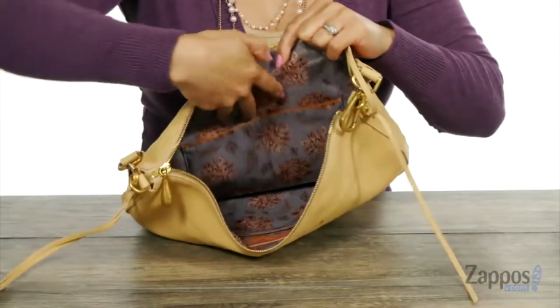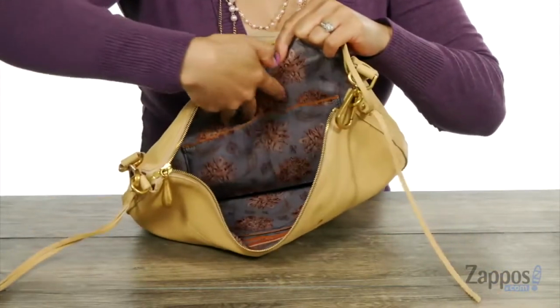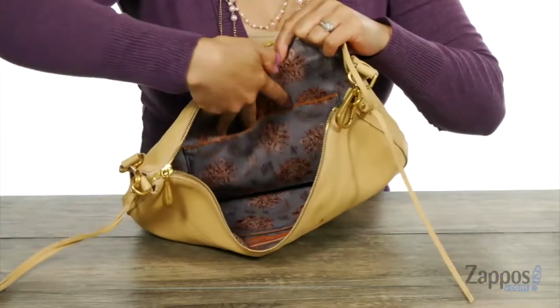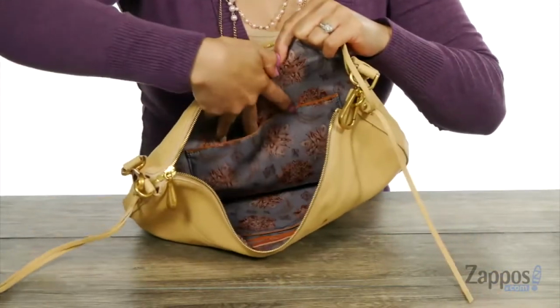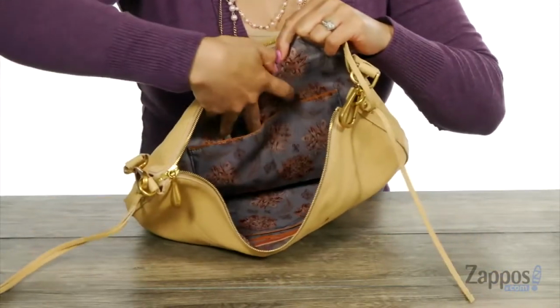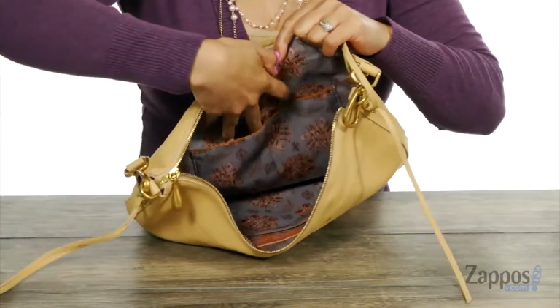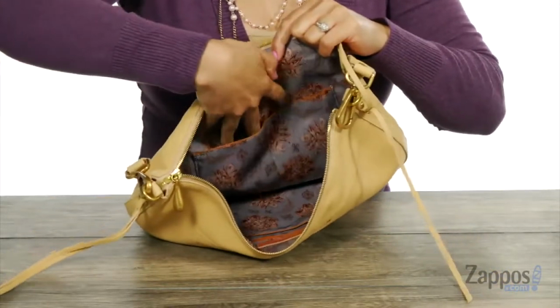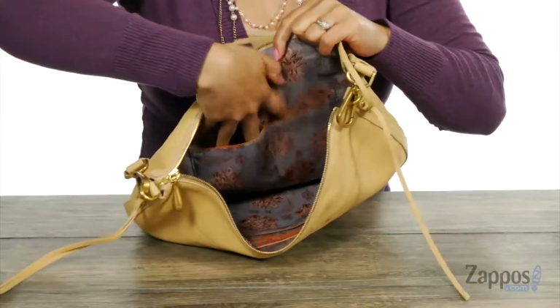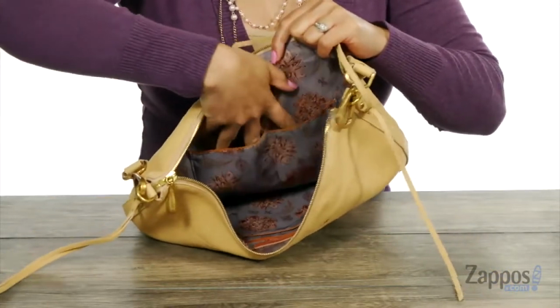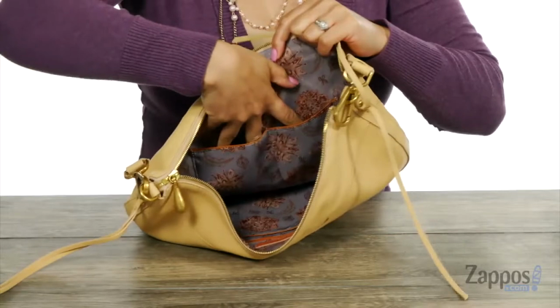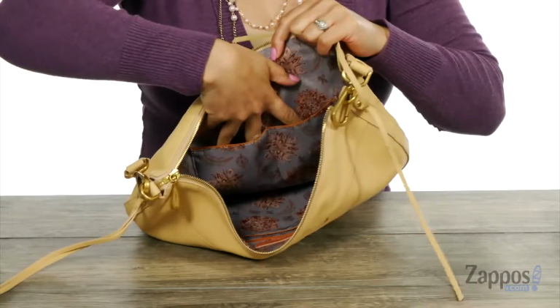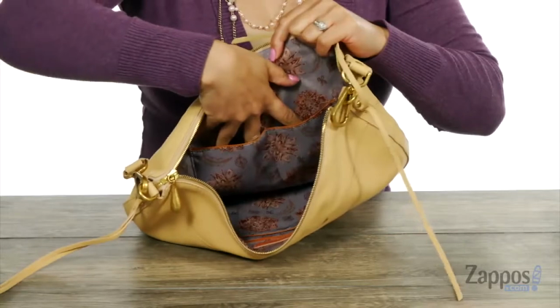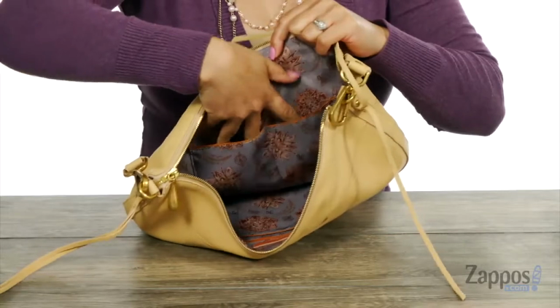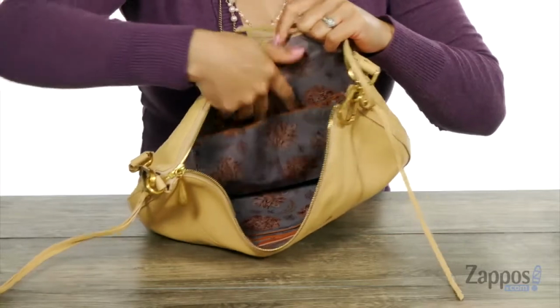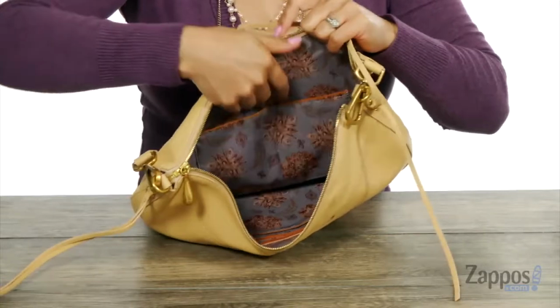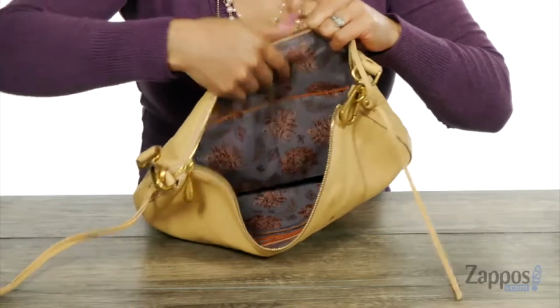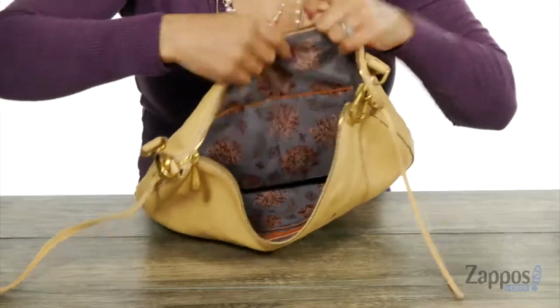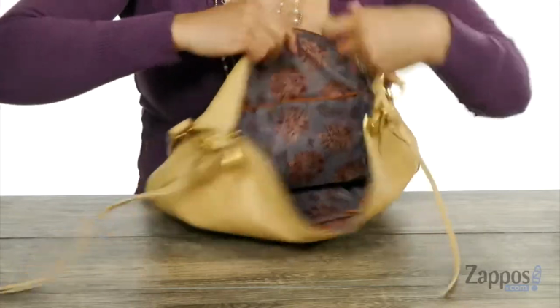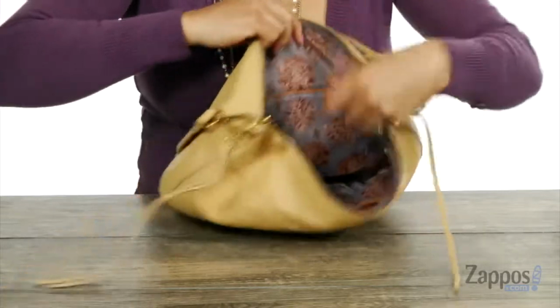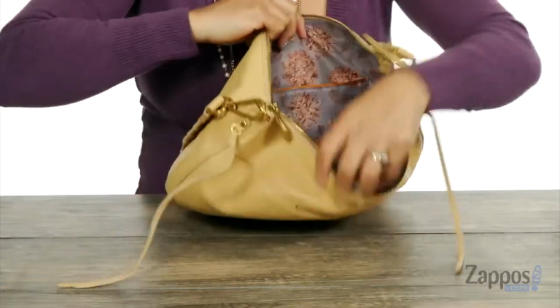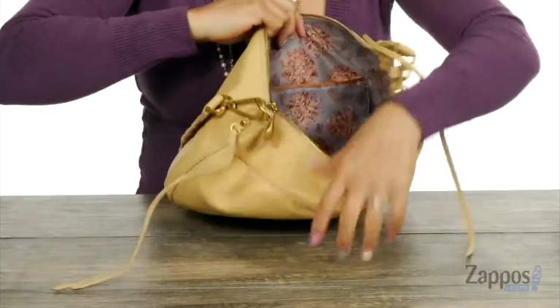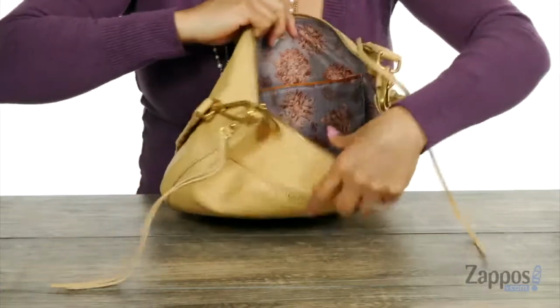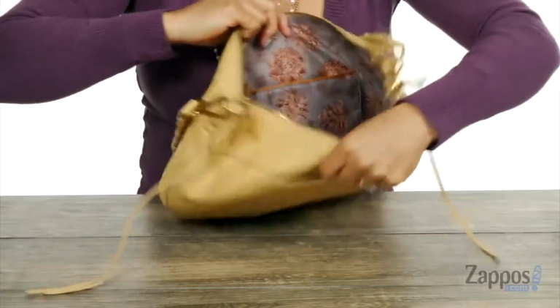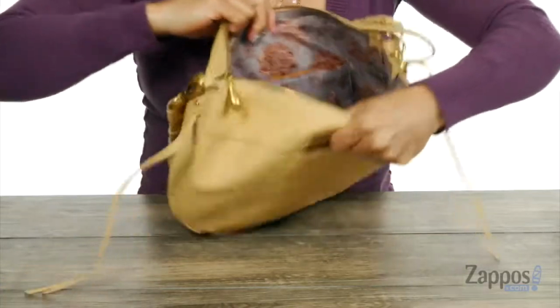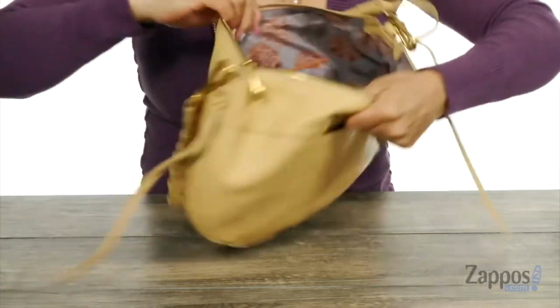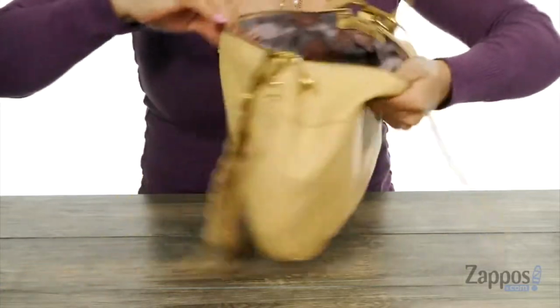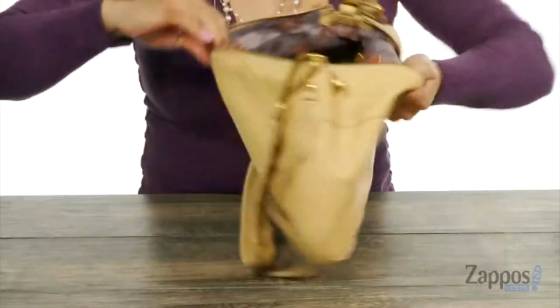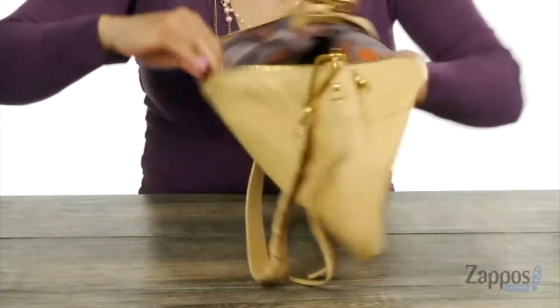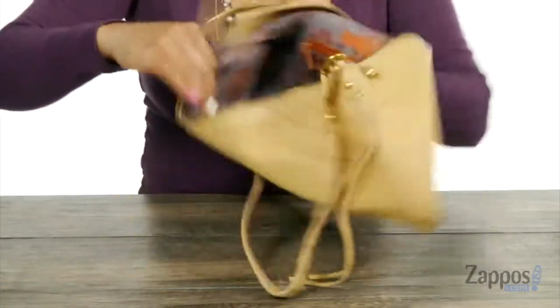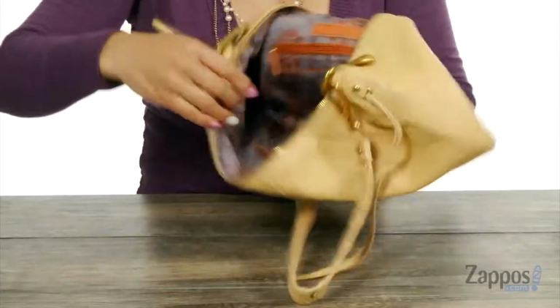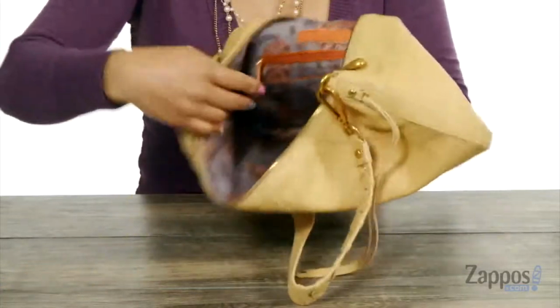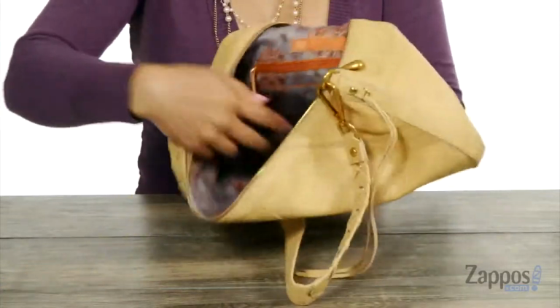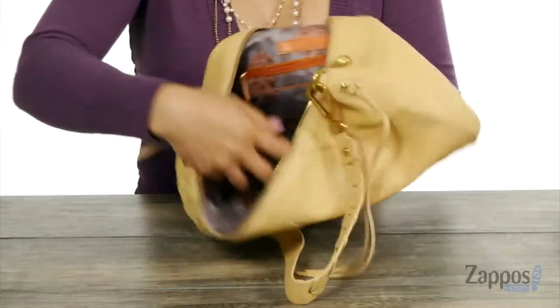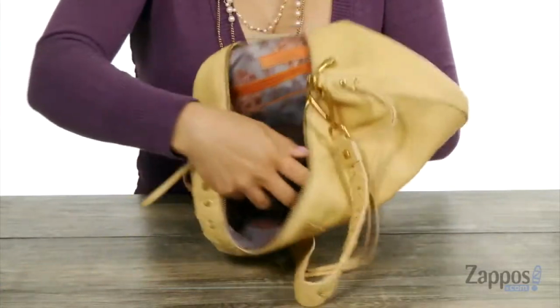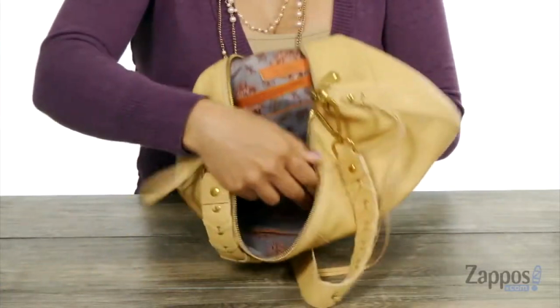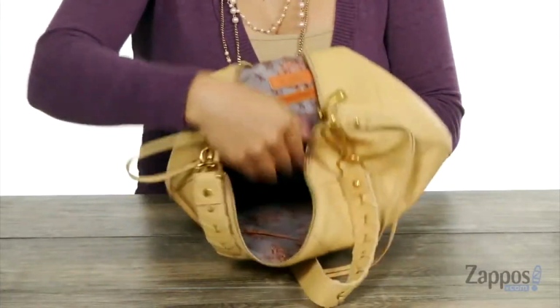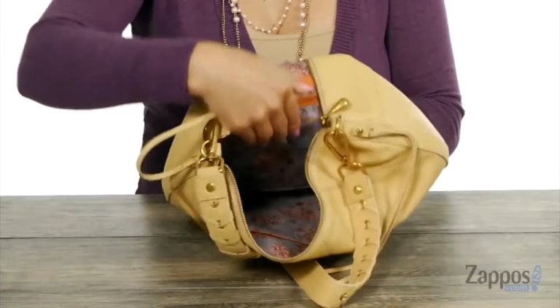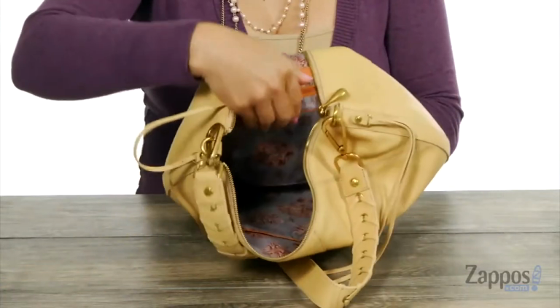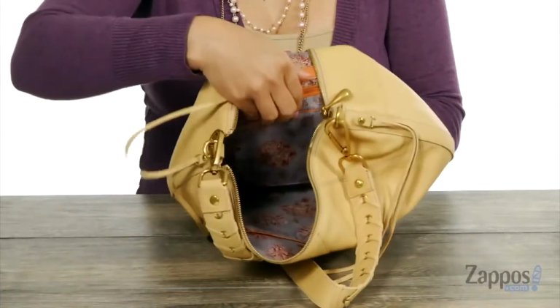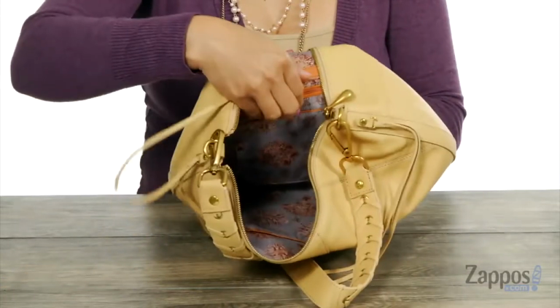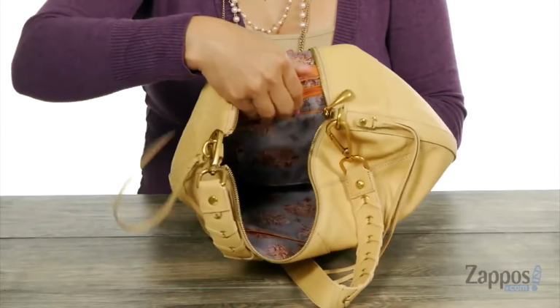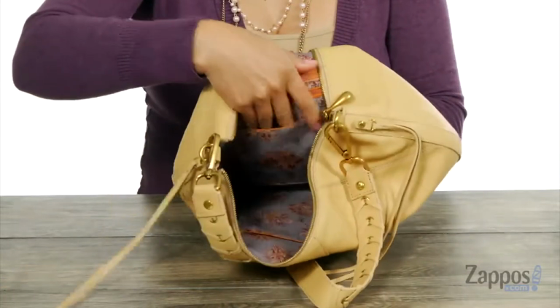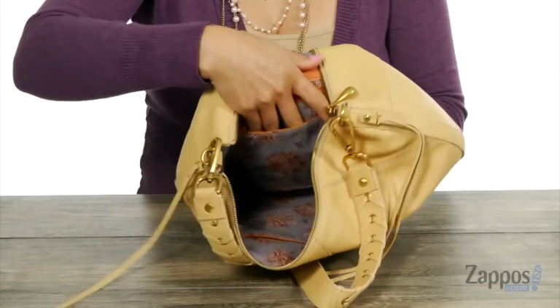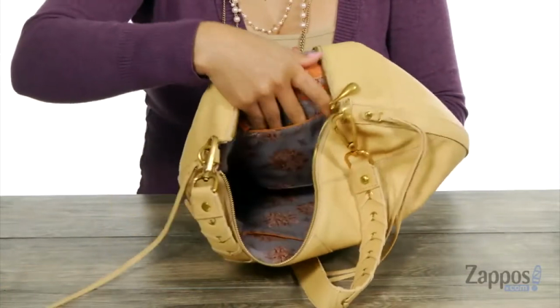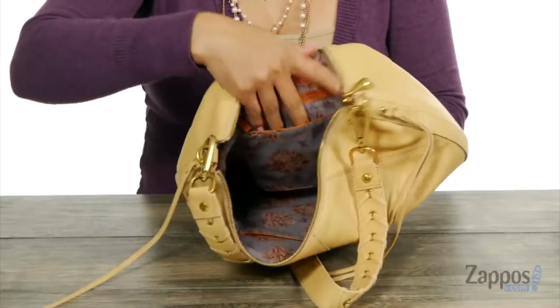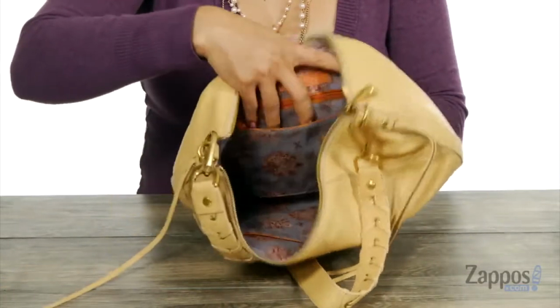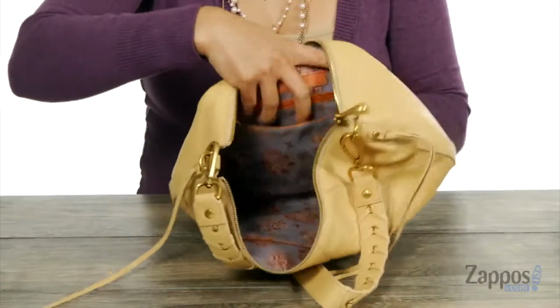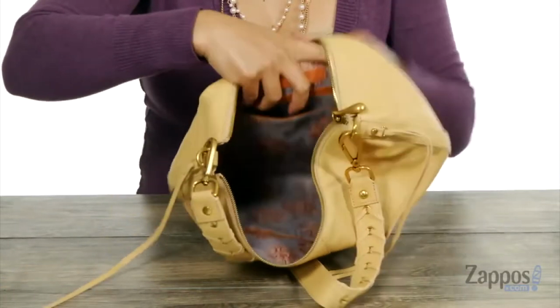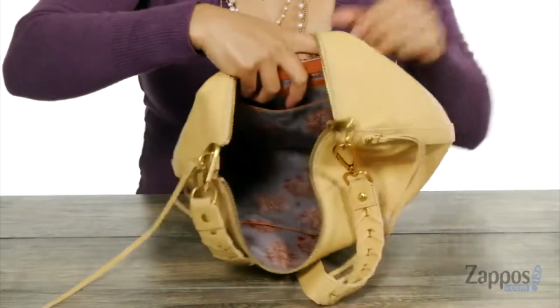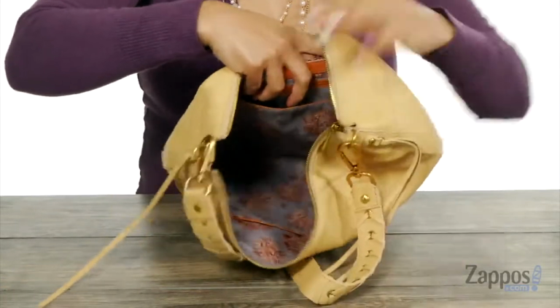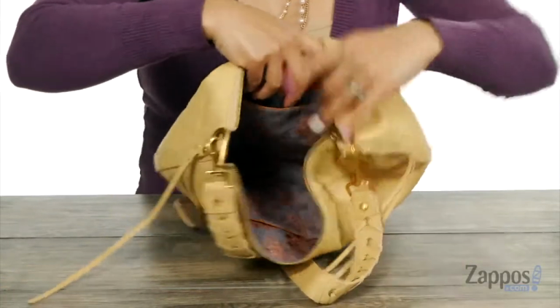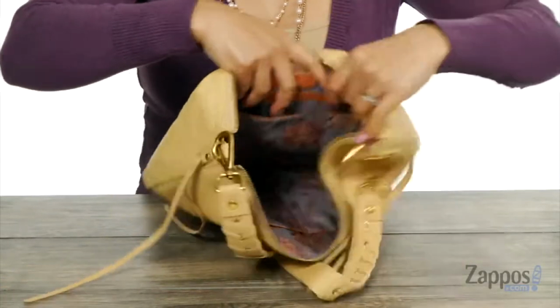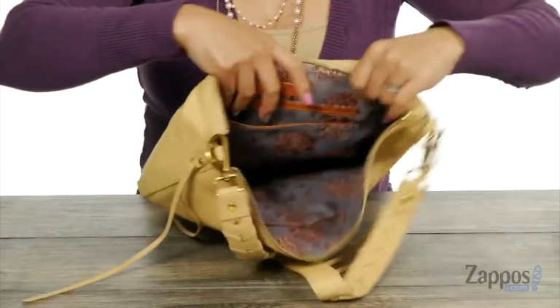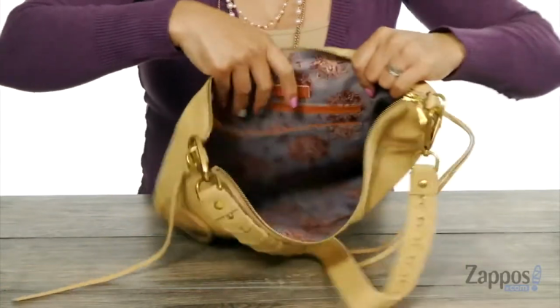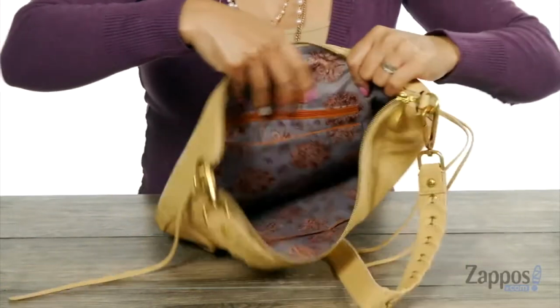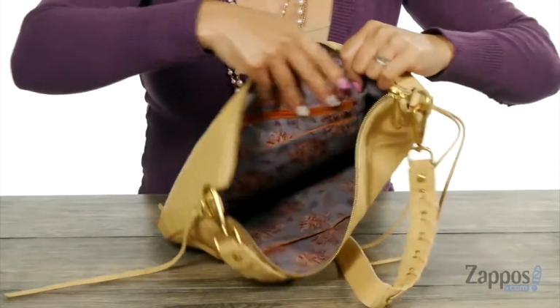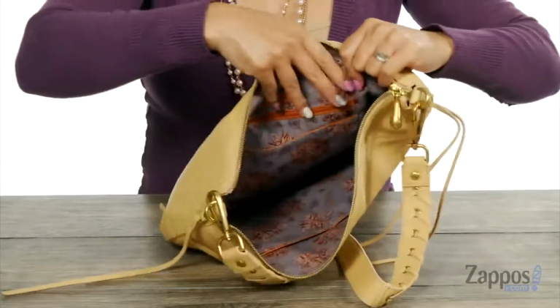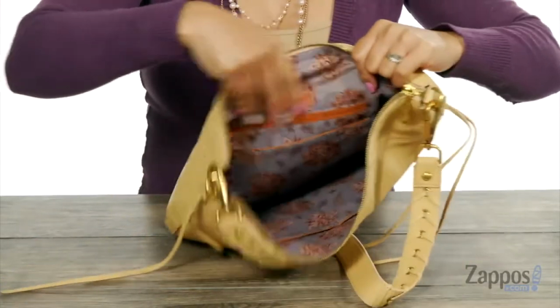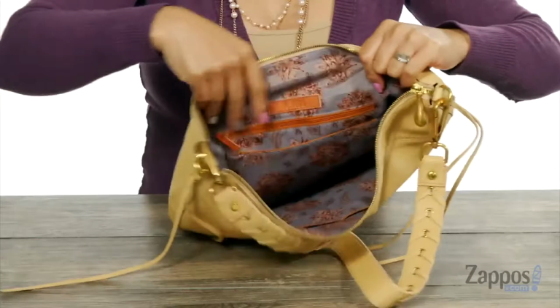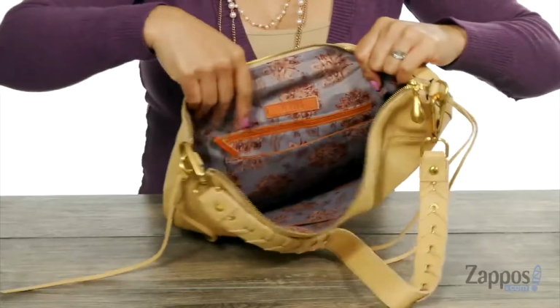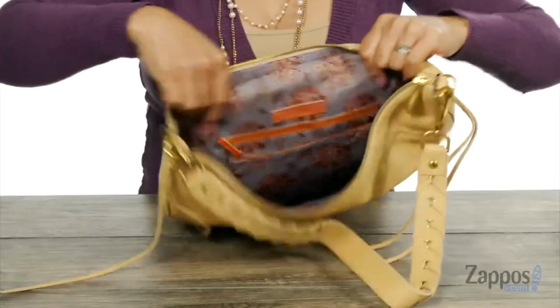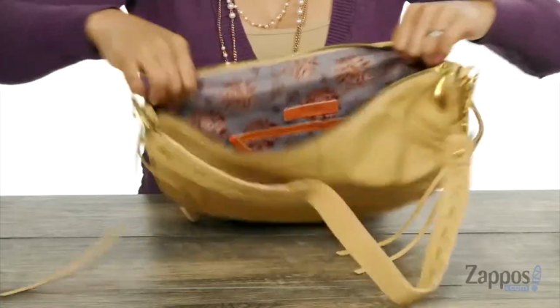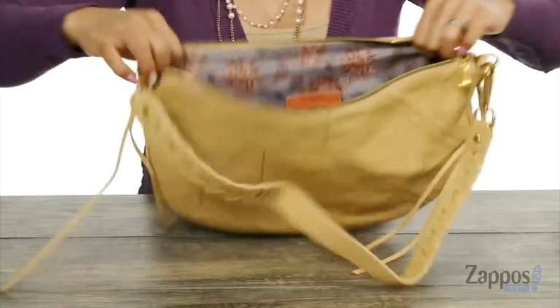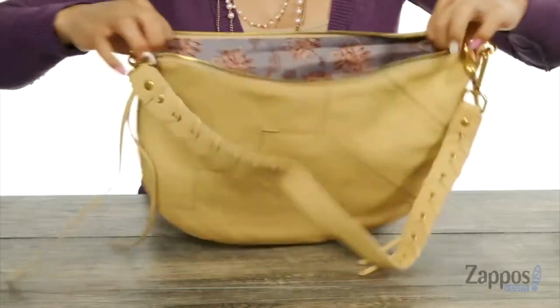At this back wall there's a few slip pockets, and when you turn it around there's a slip pocket at this back wall with a nice big zipper pocket.